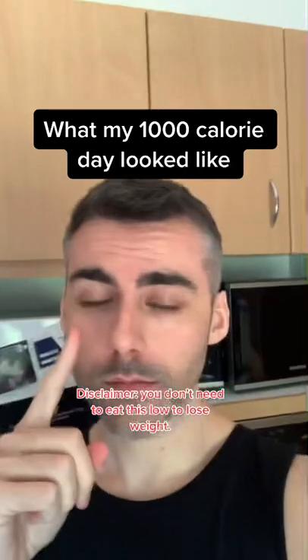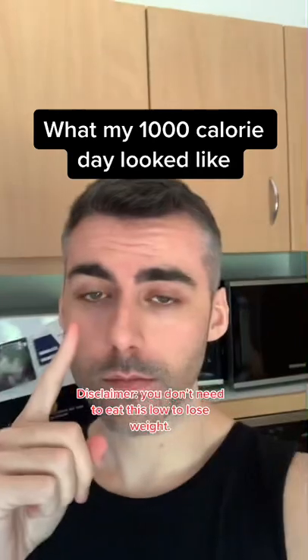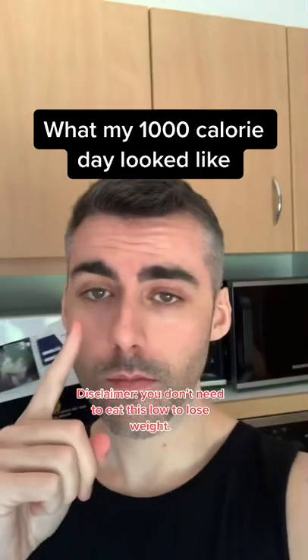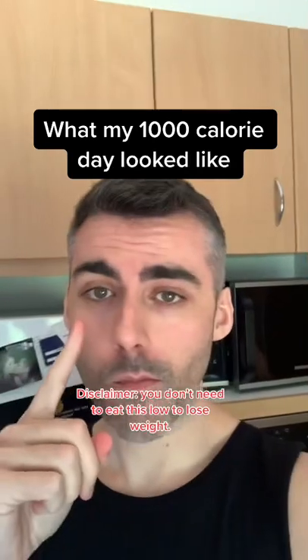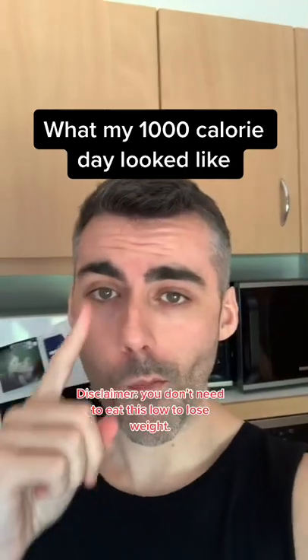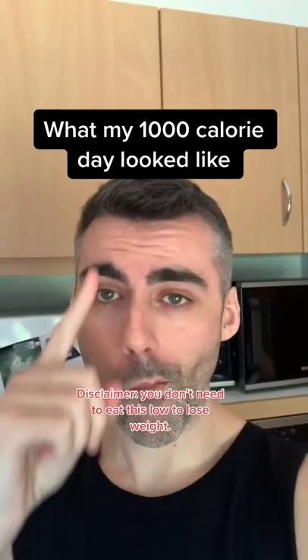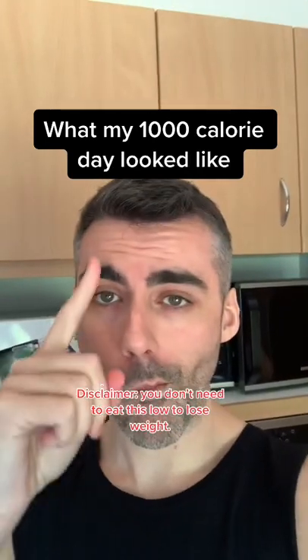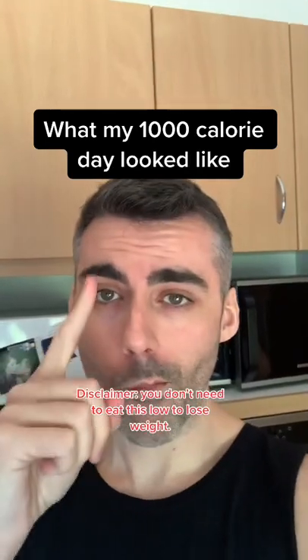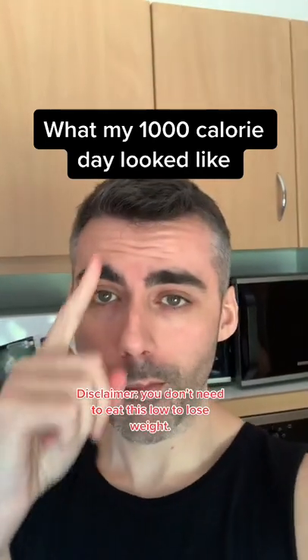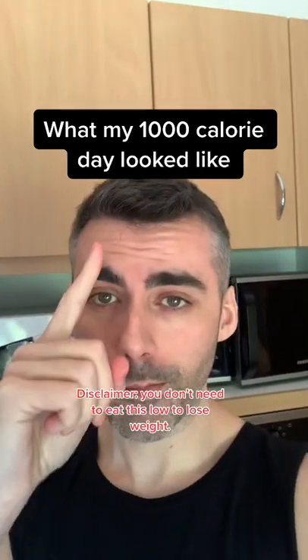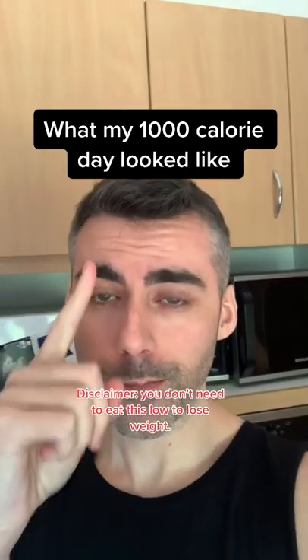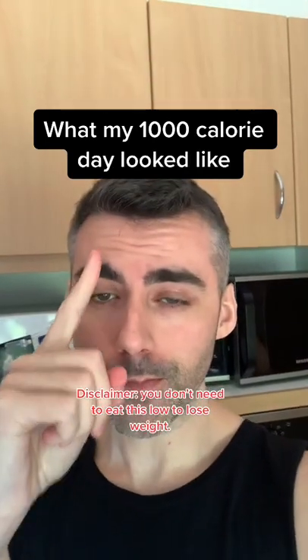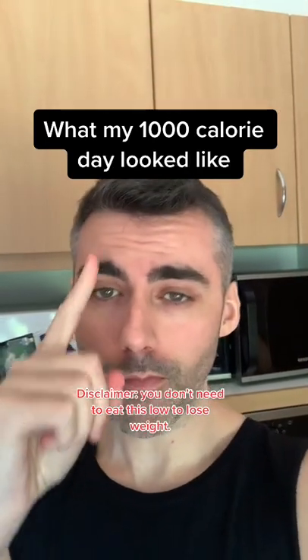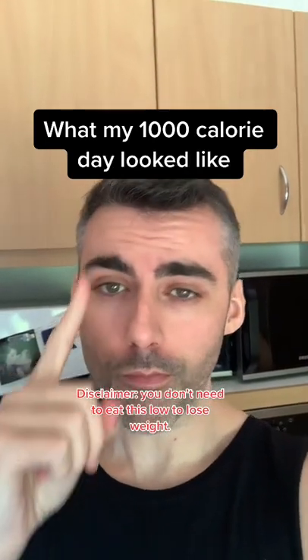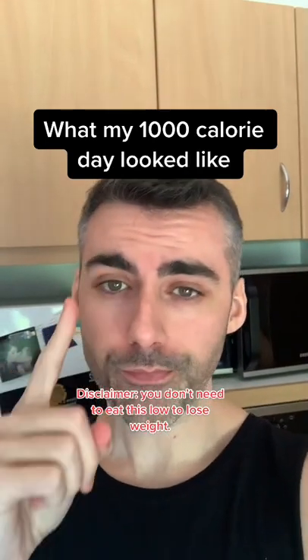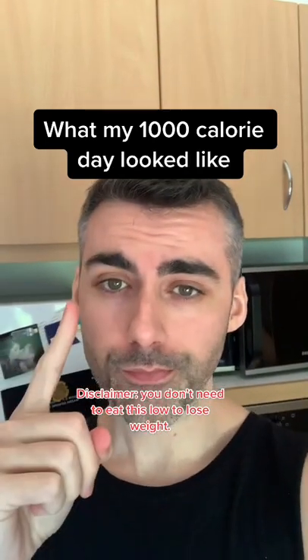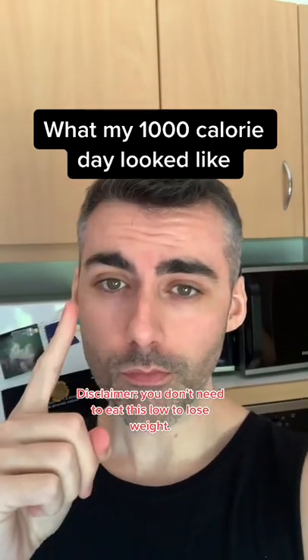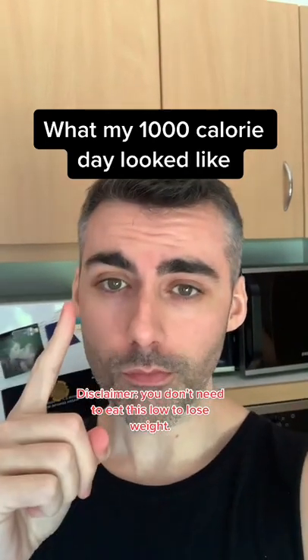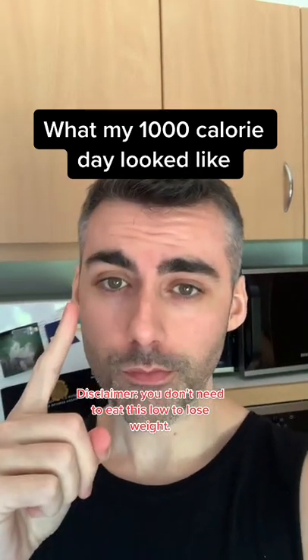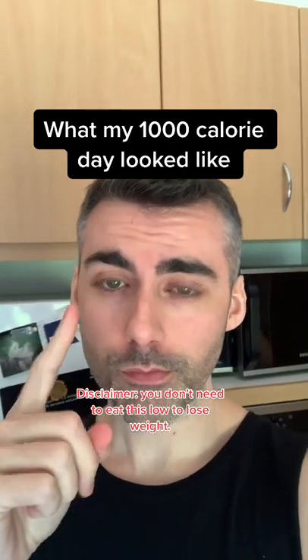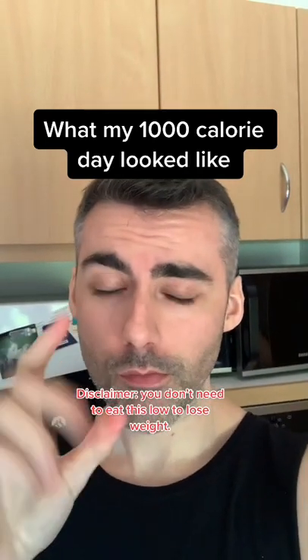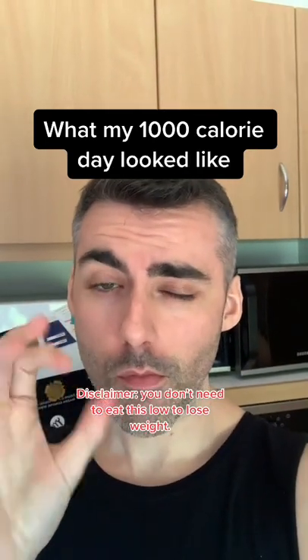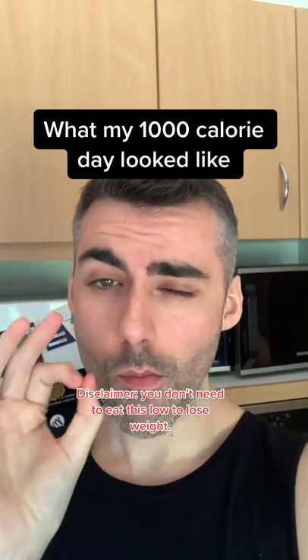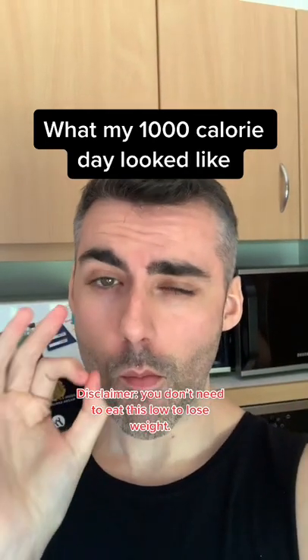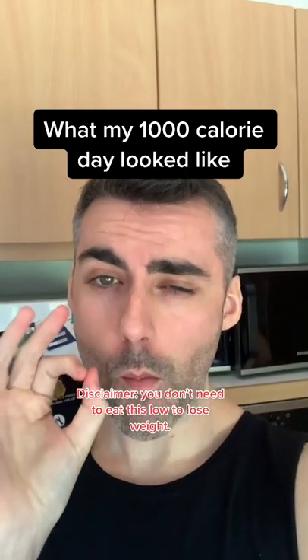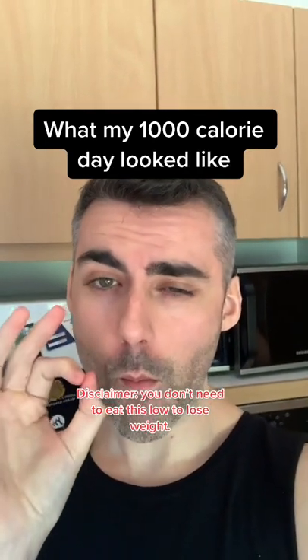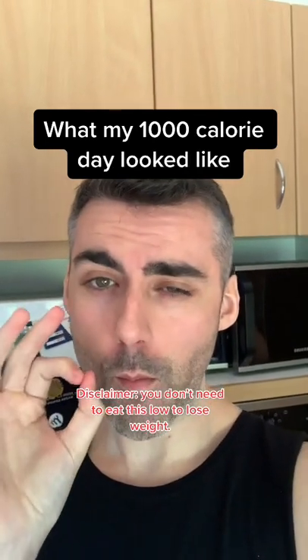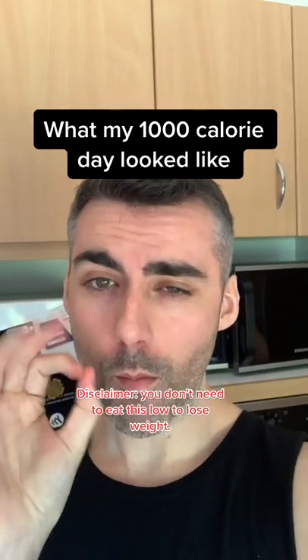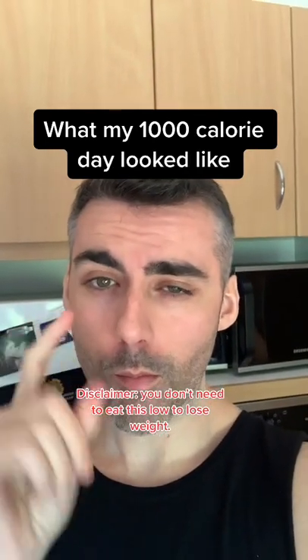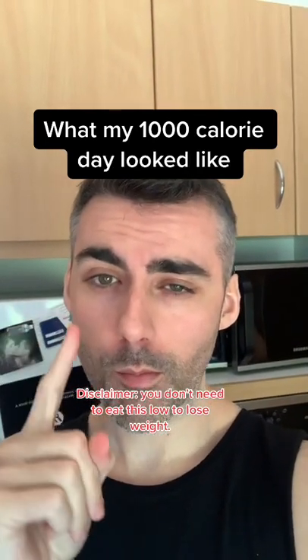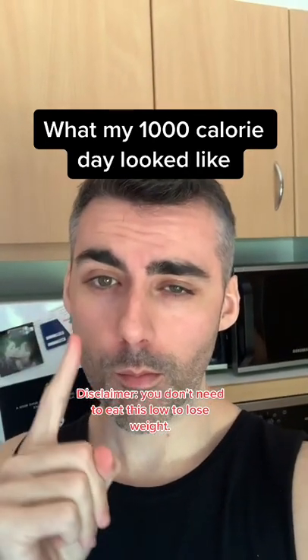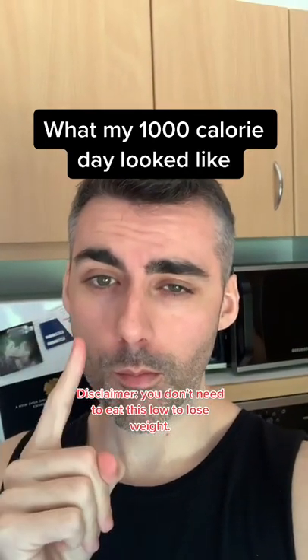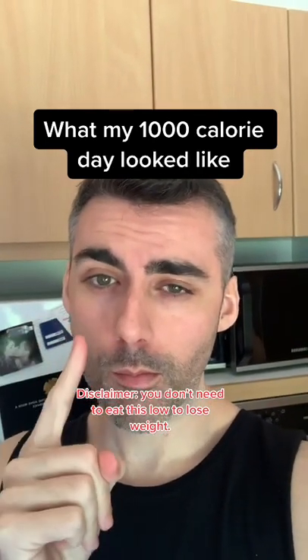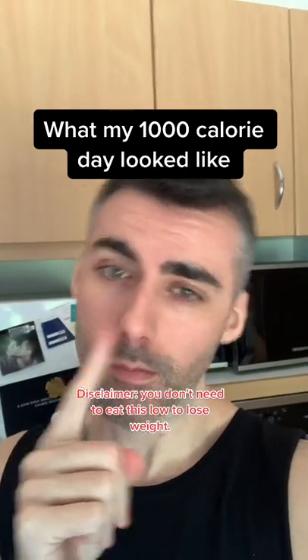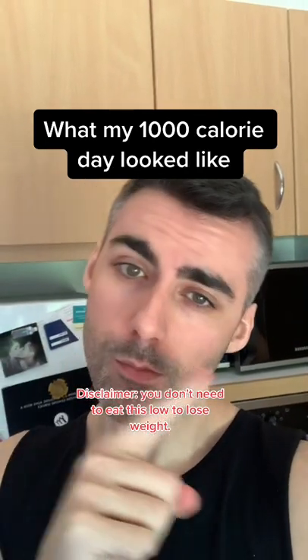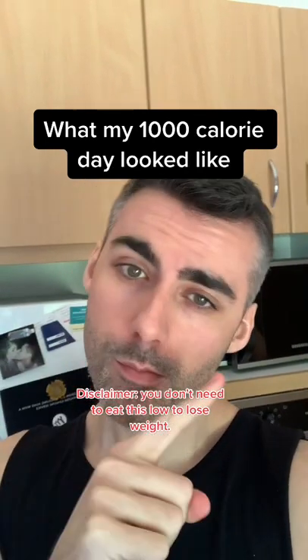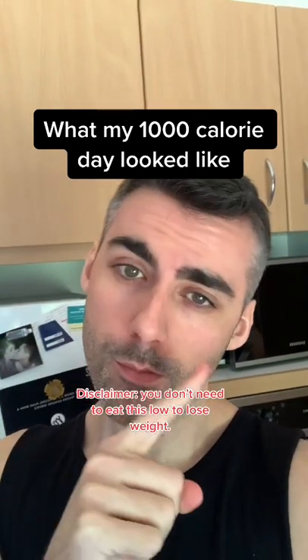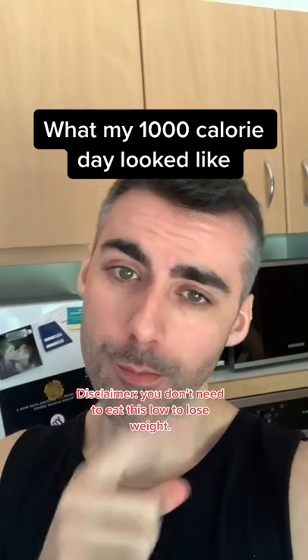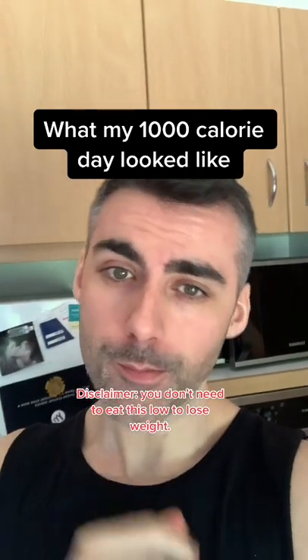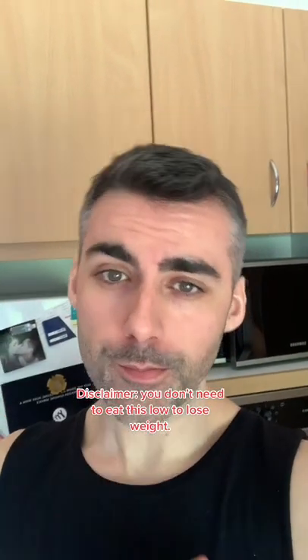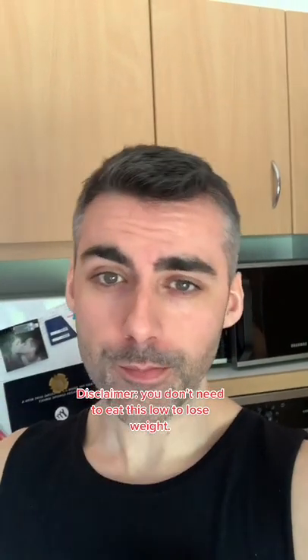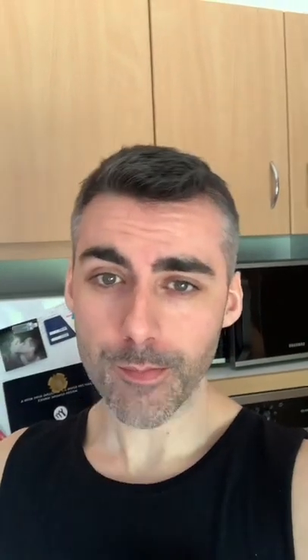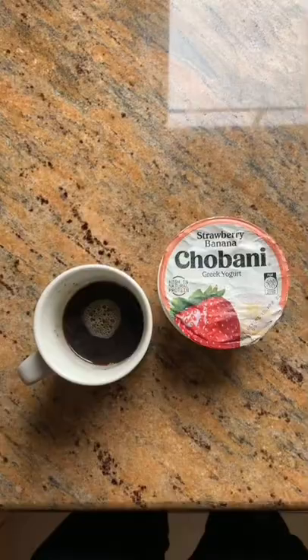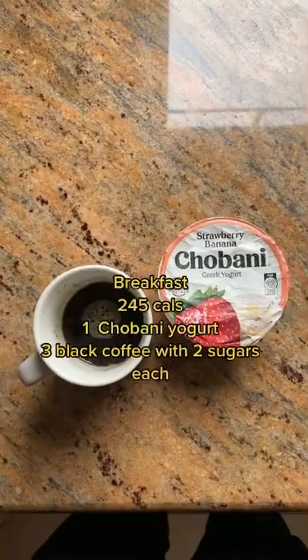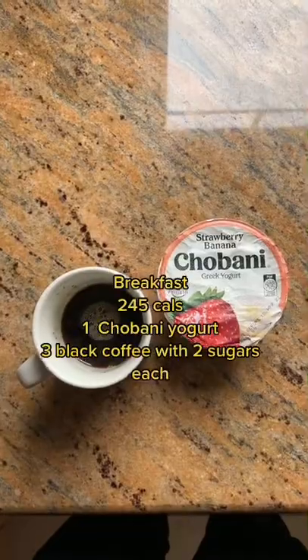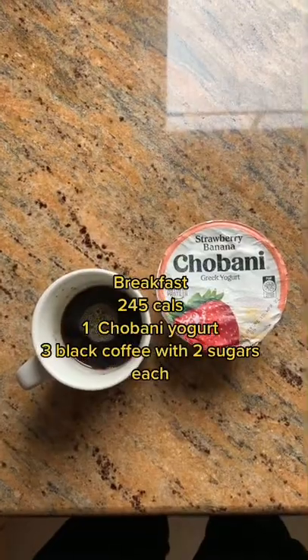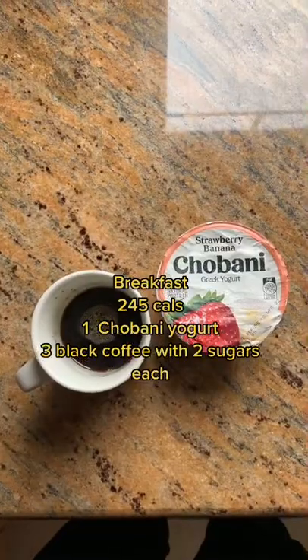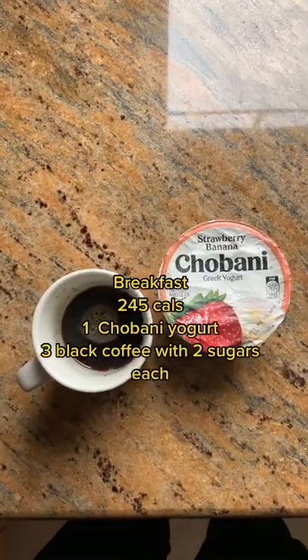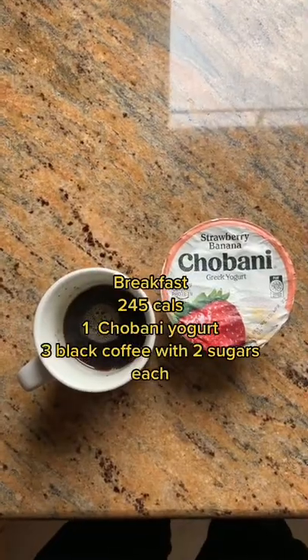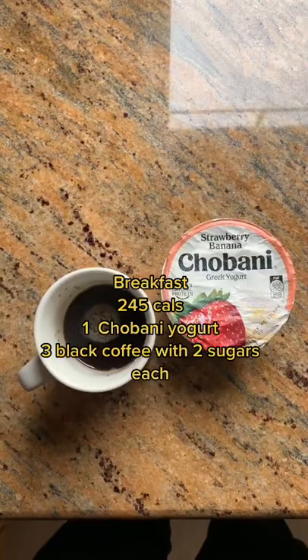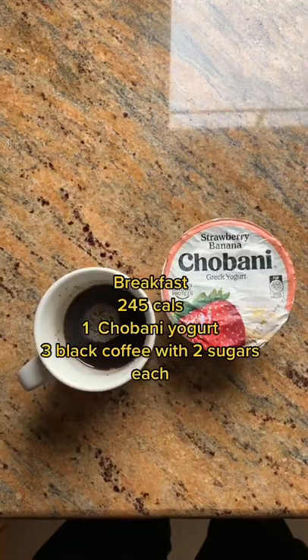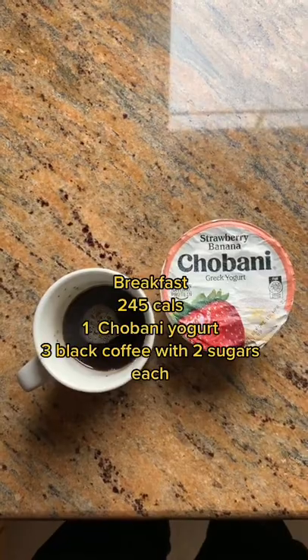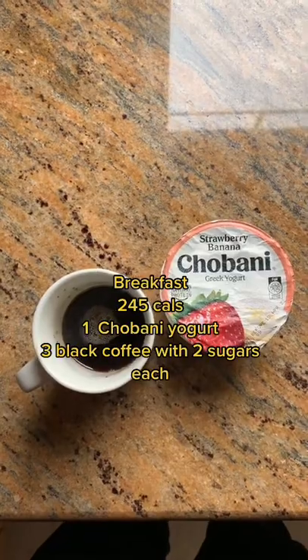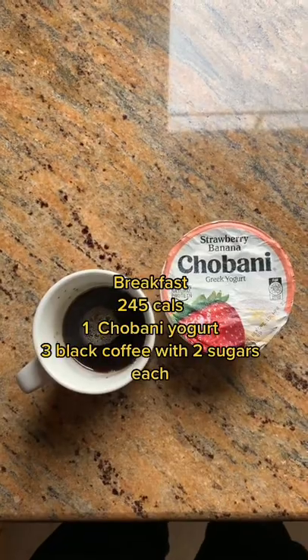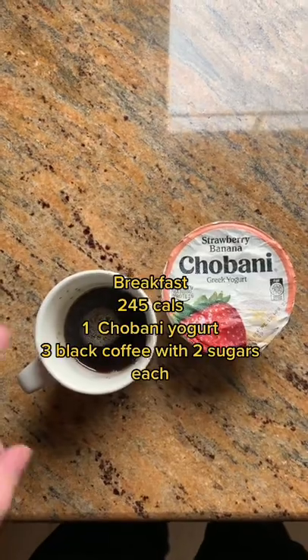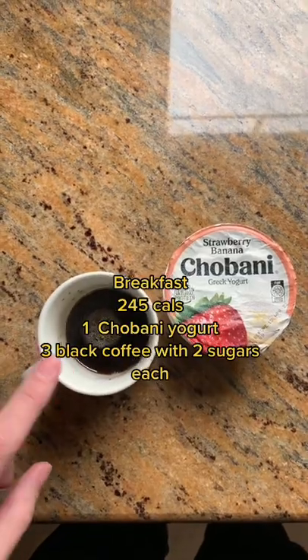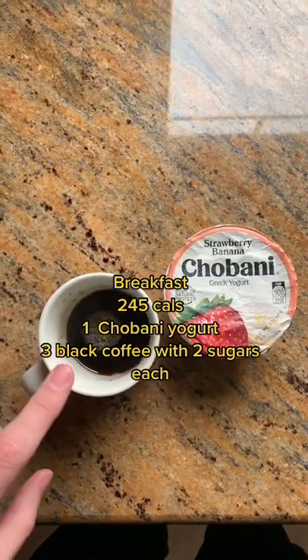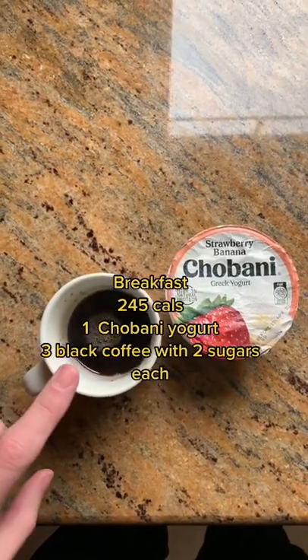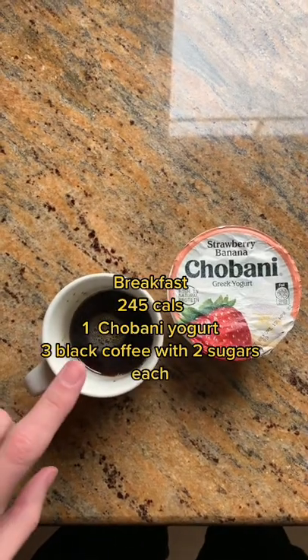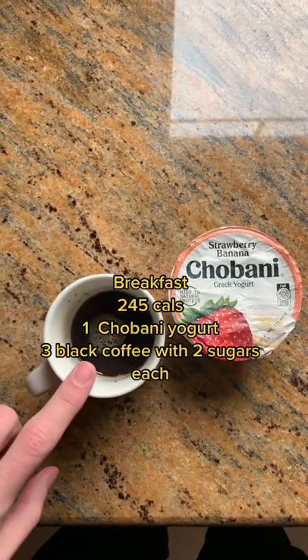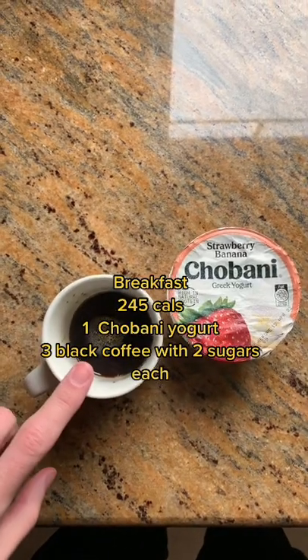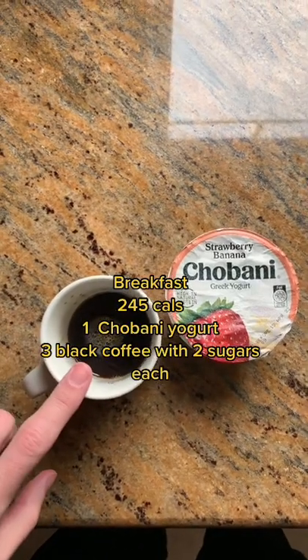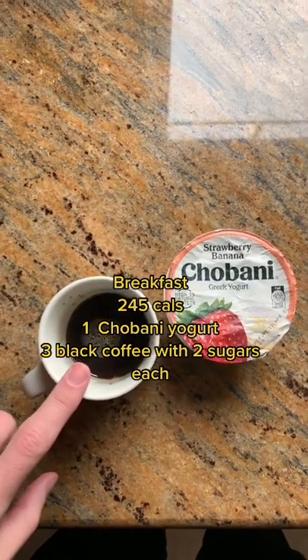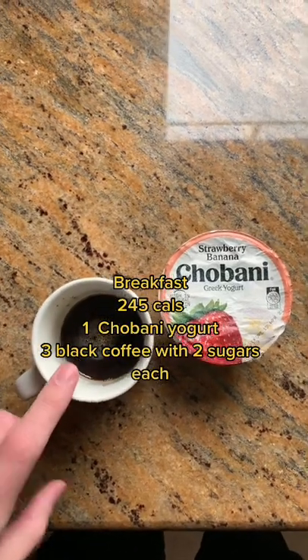Hey guys, in this video I'm going to show you what my 1,000 calorie day looked like when on a weight loss diet. Disclaimer: you don't need to eat this low to lose weight.